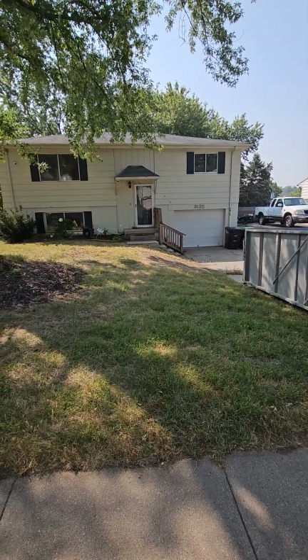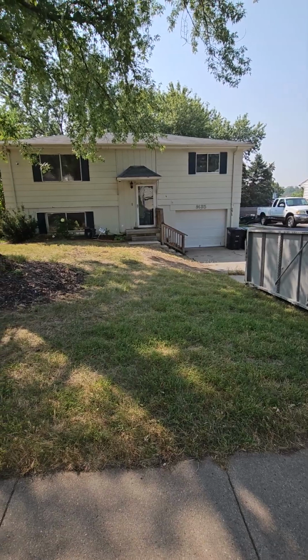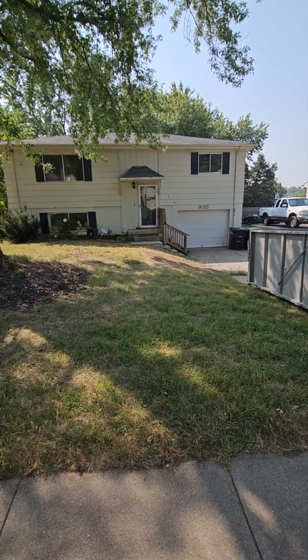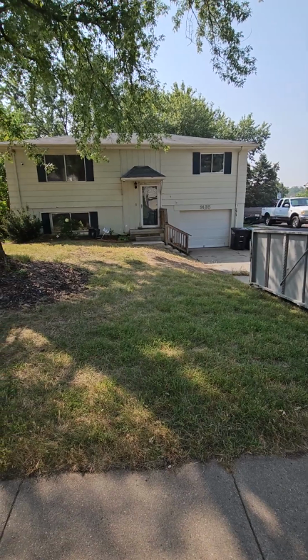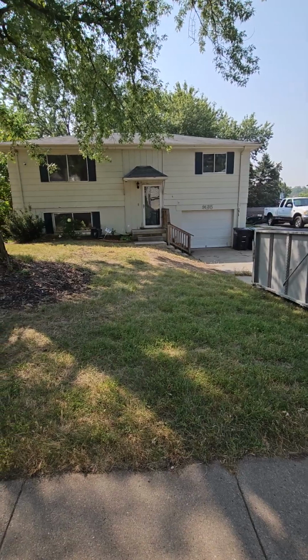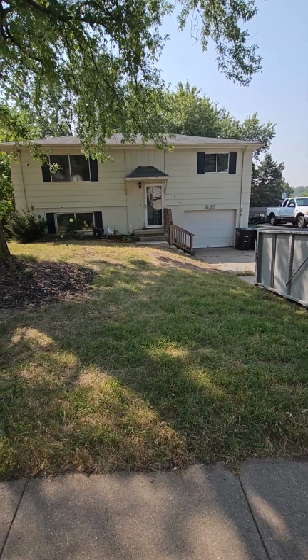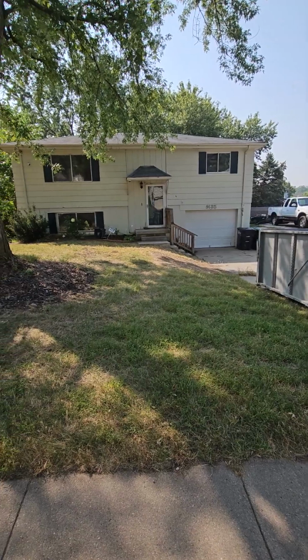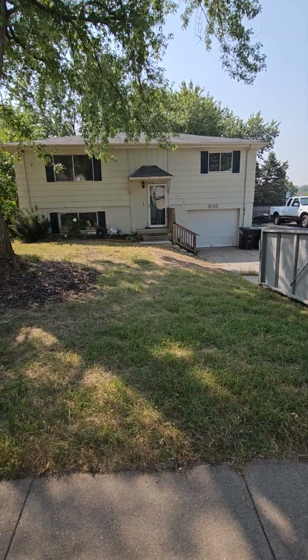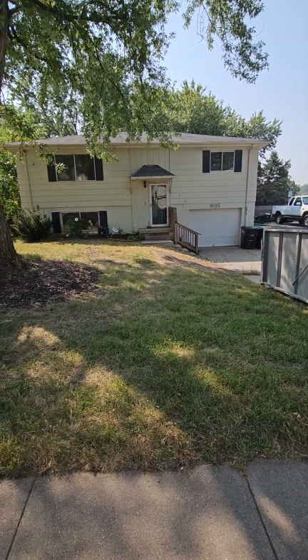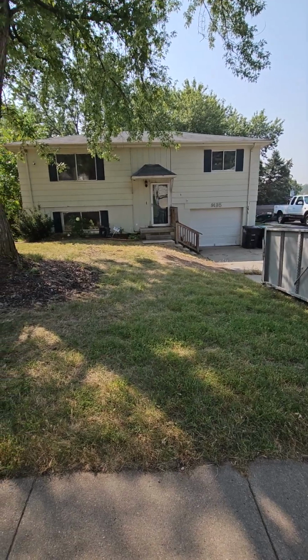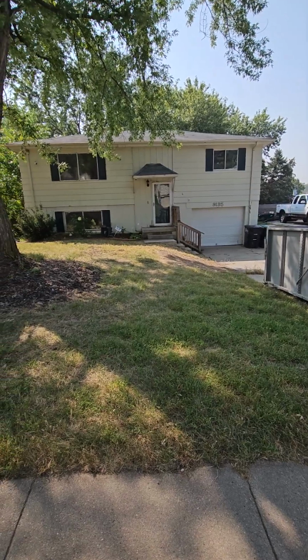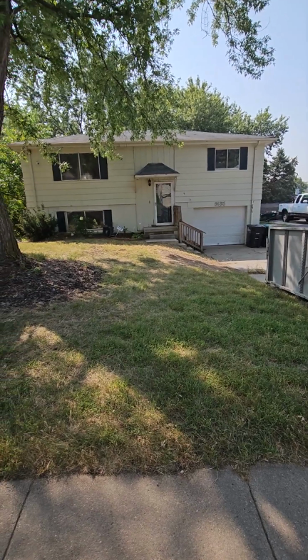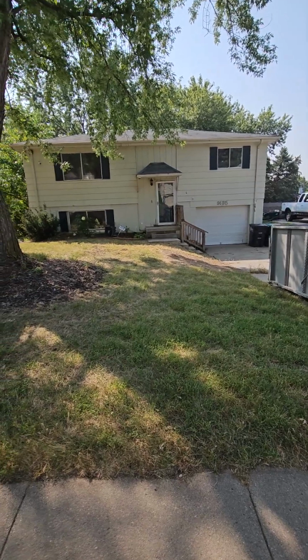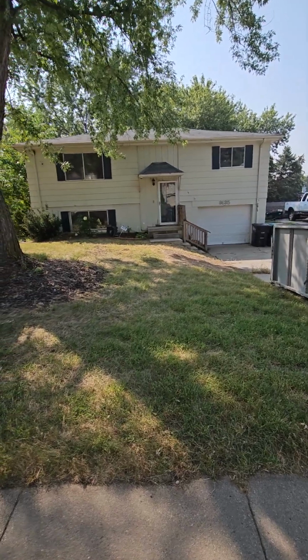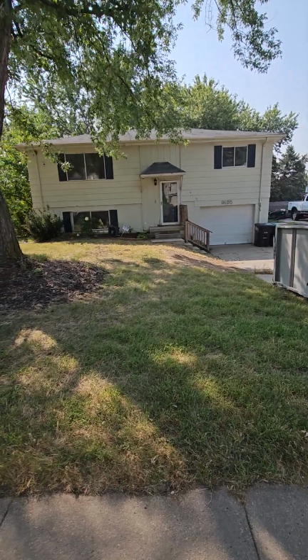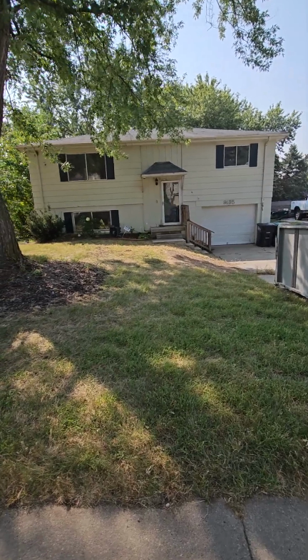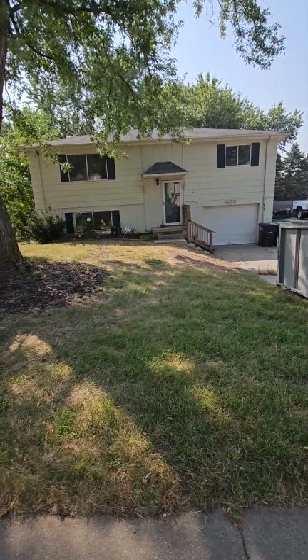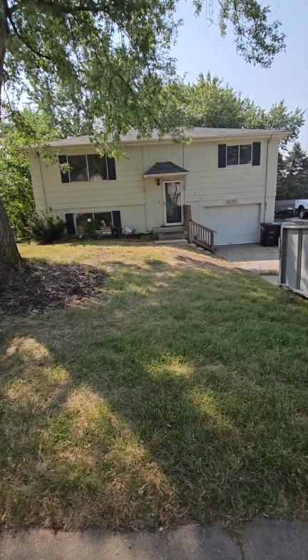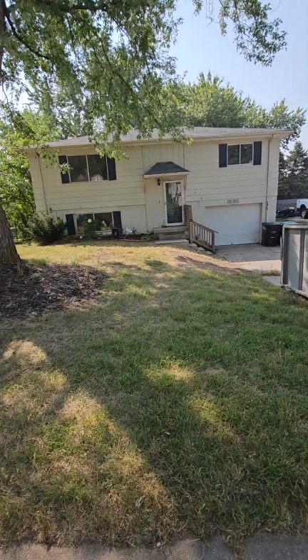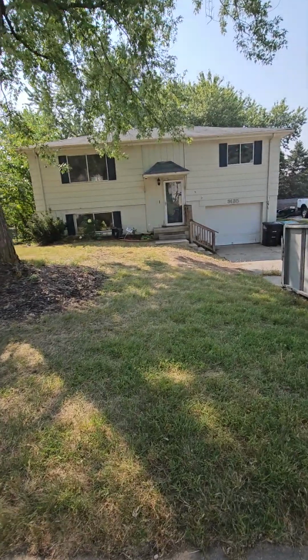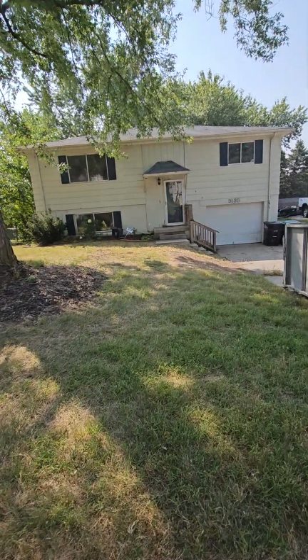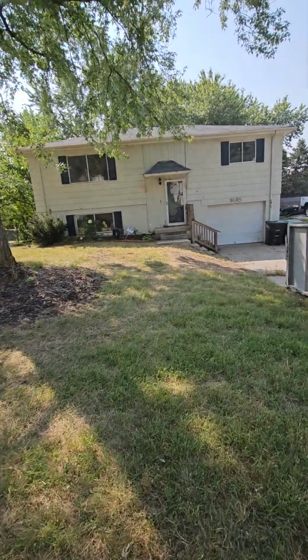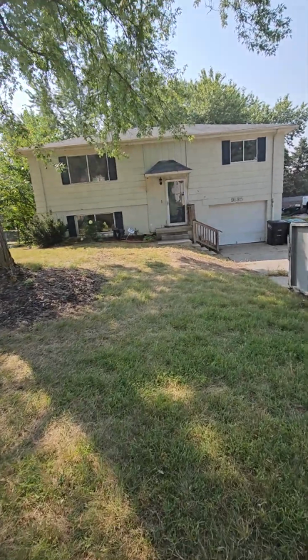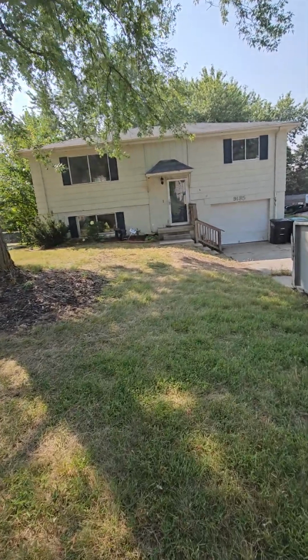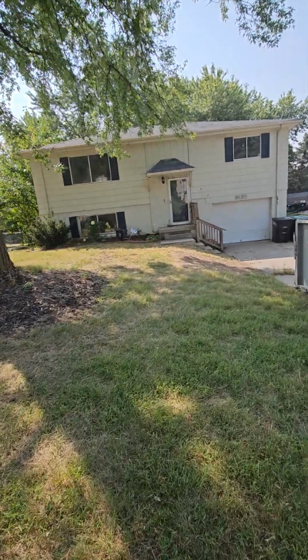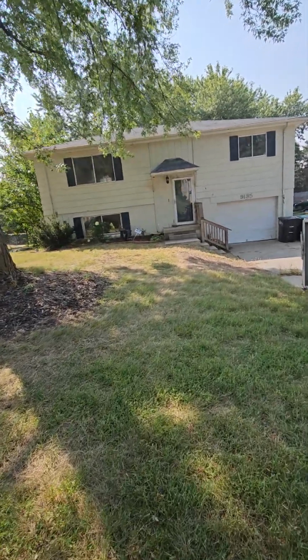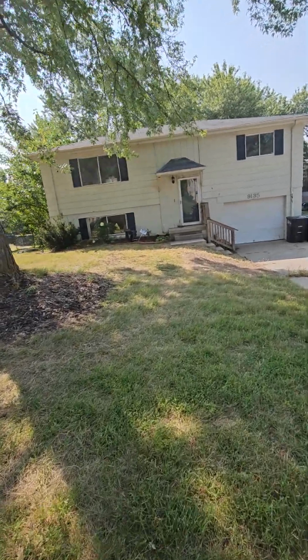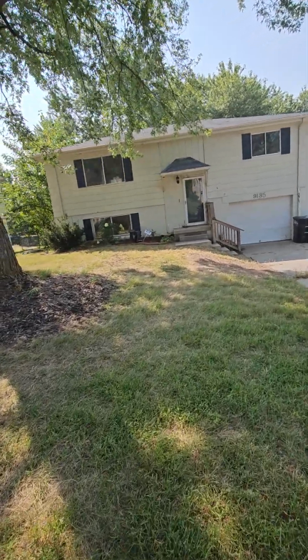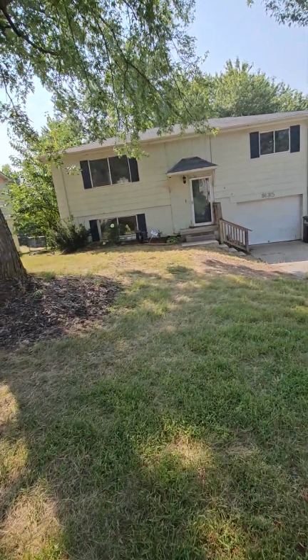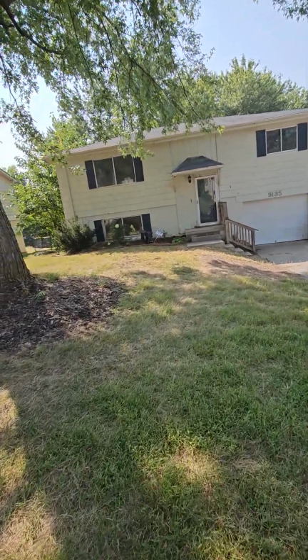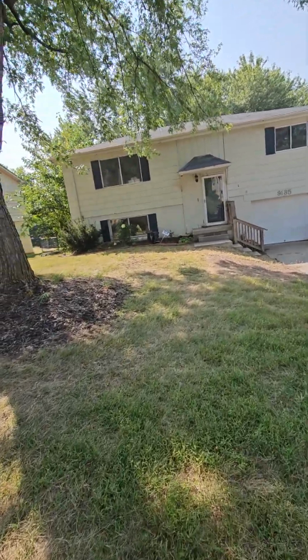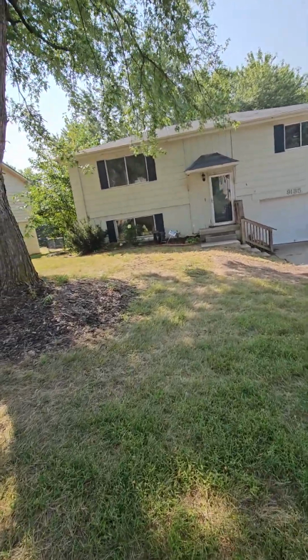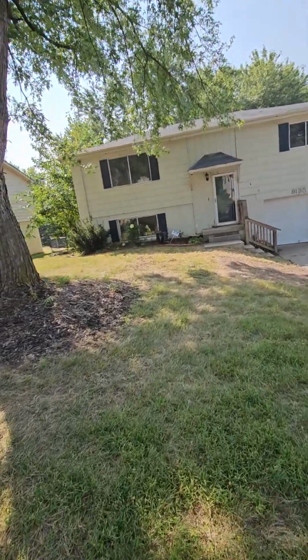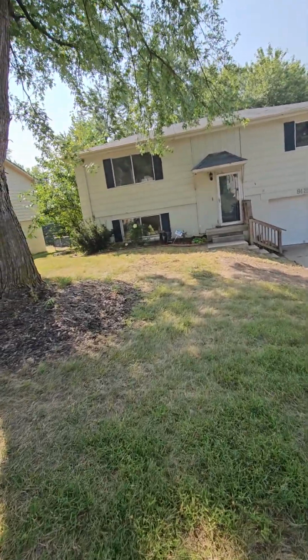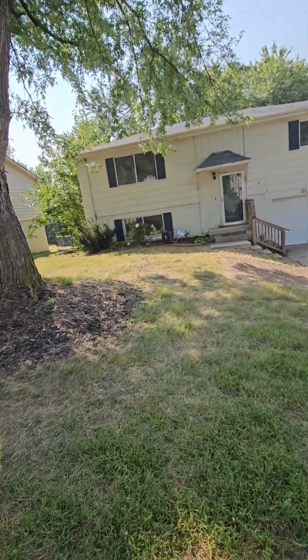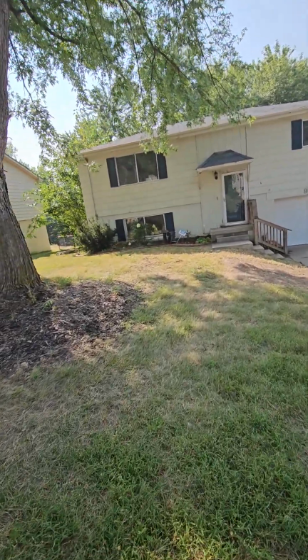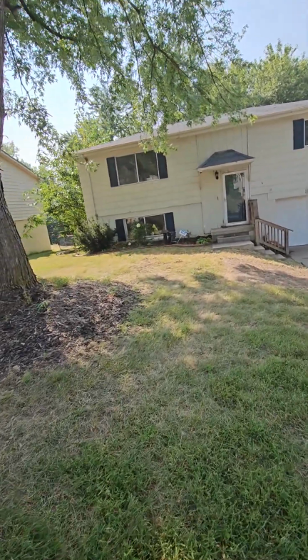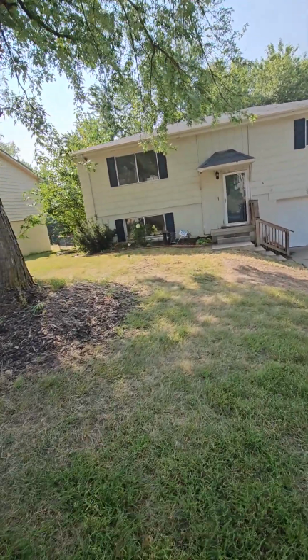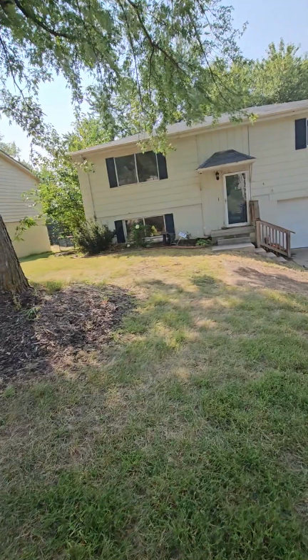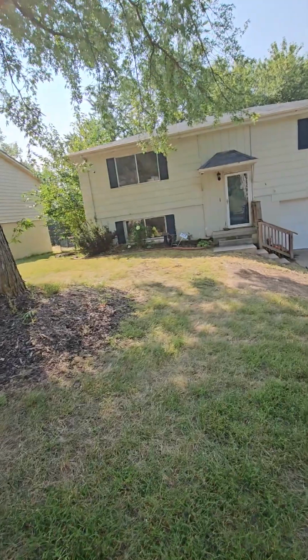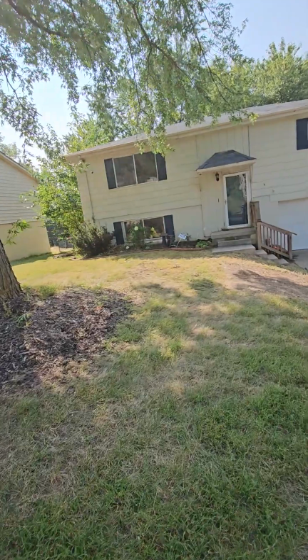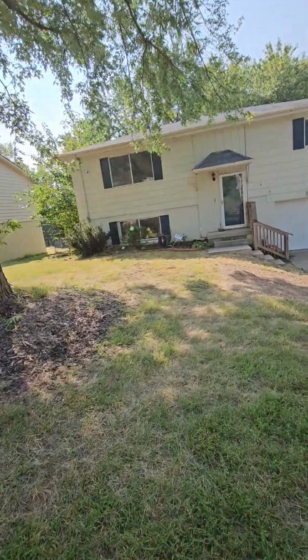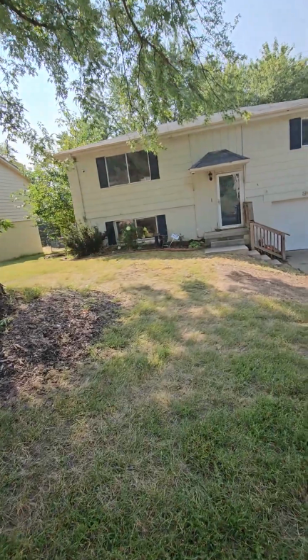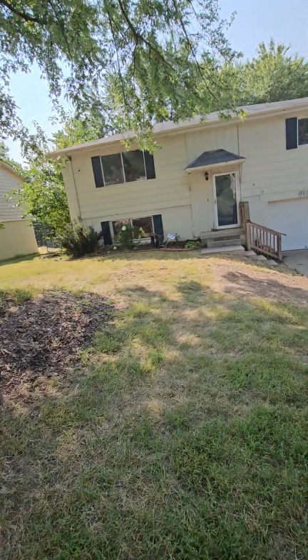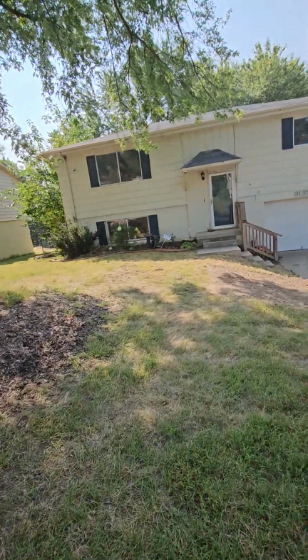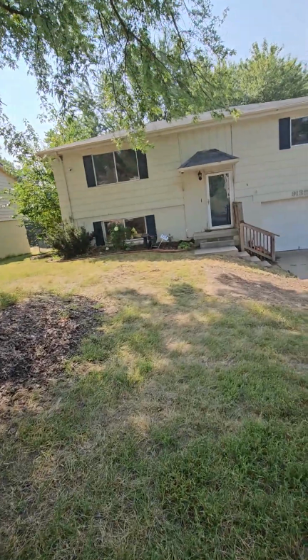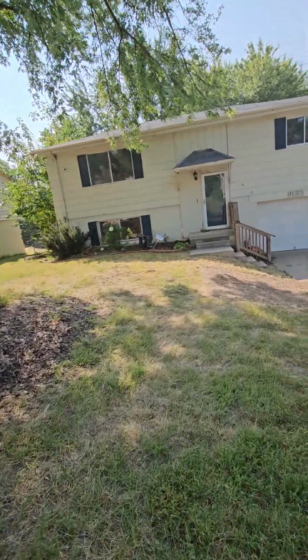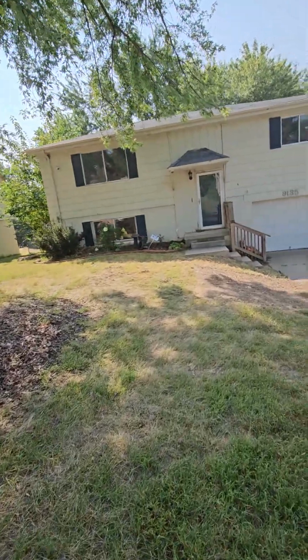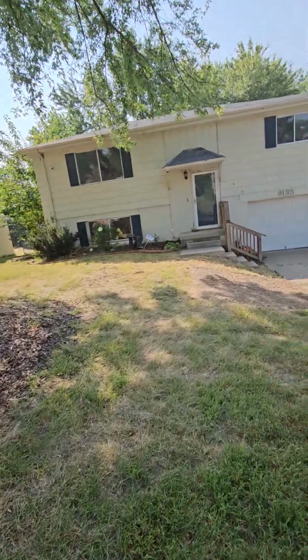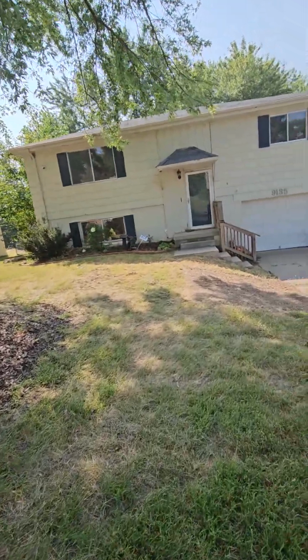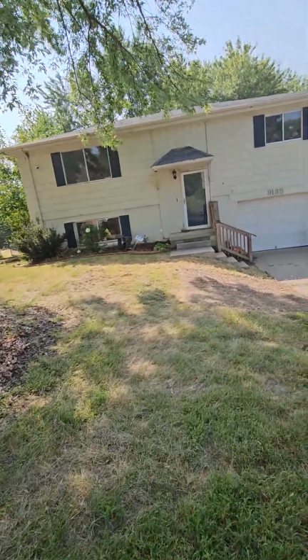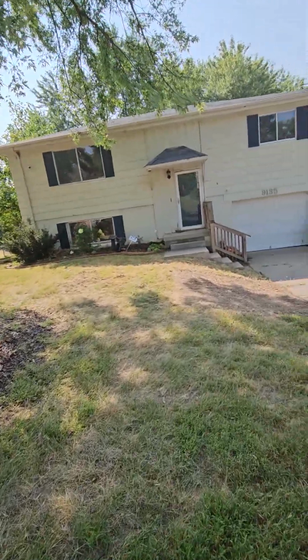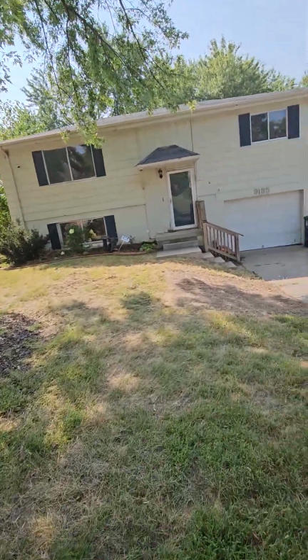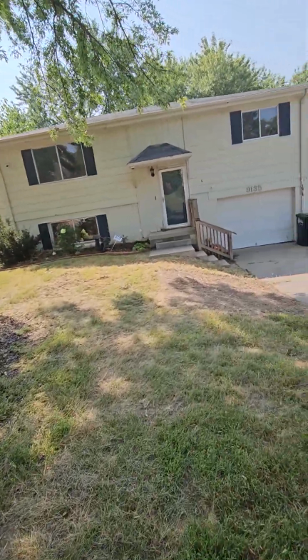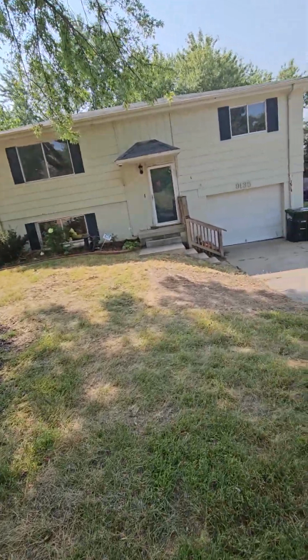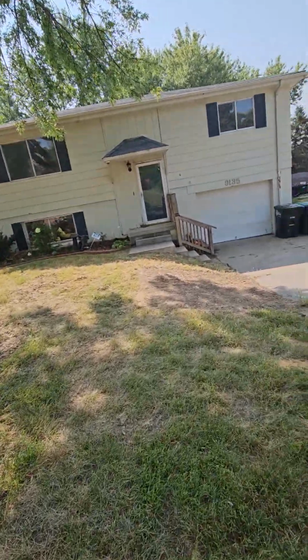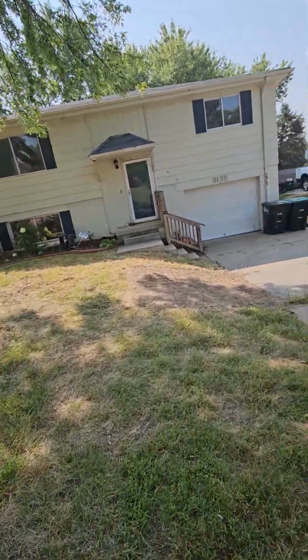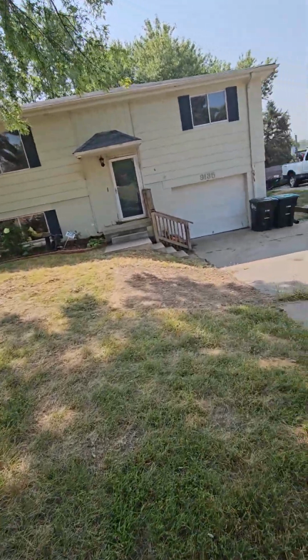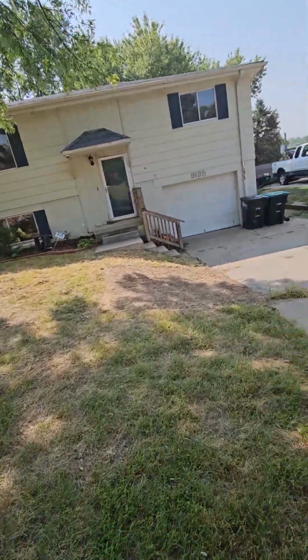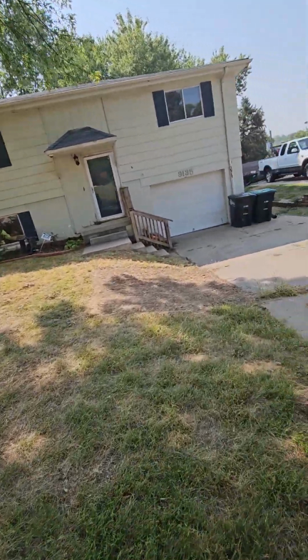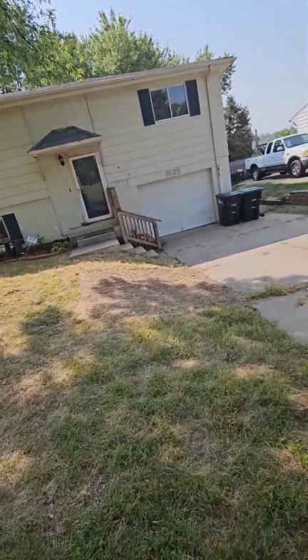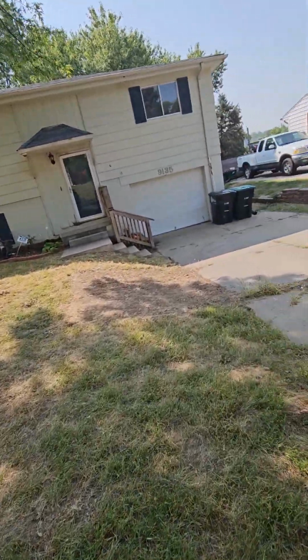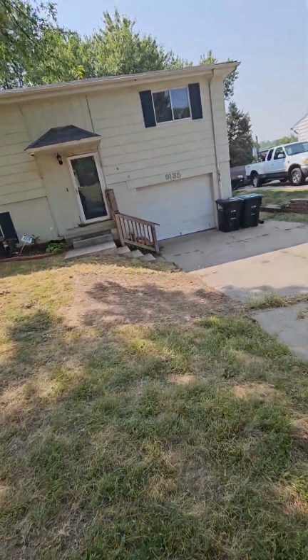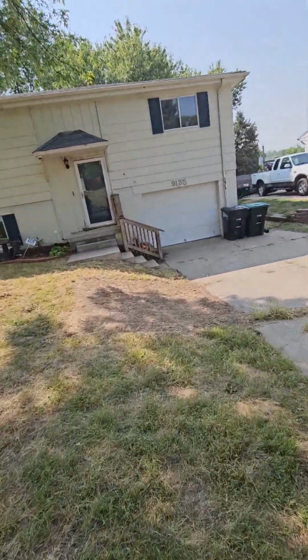We're at 9135 Grand Avenue — three bedroom, two baths, one car garage, split entry.